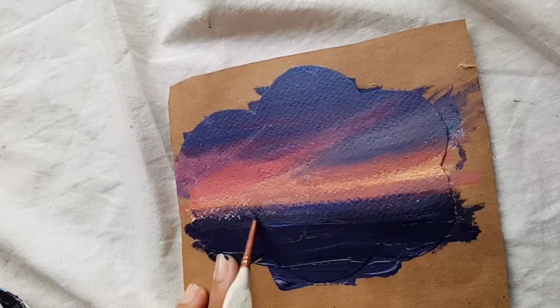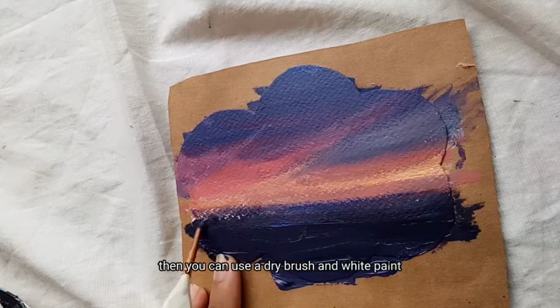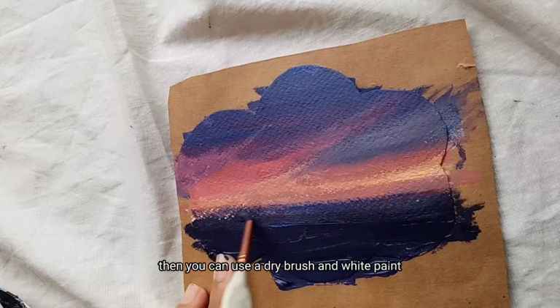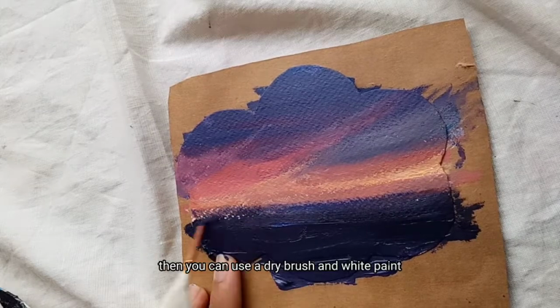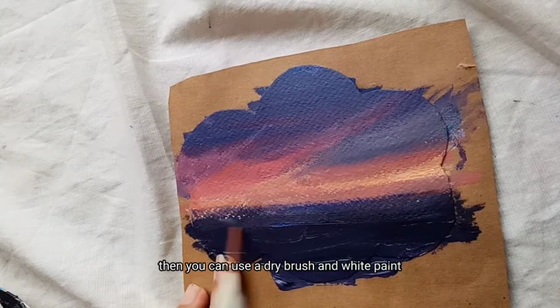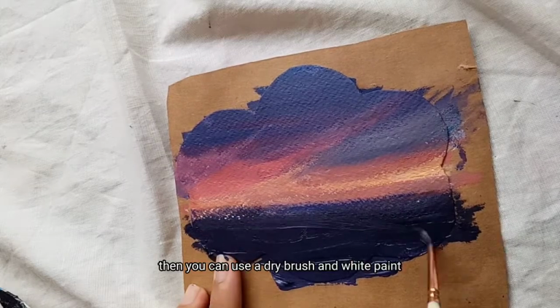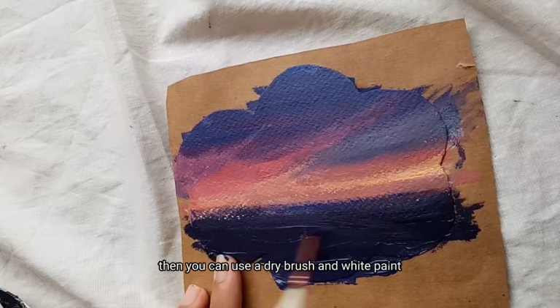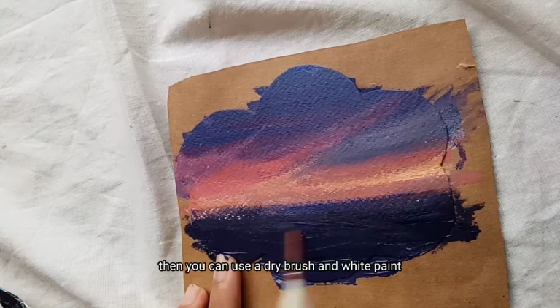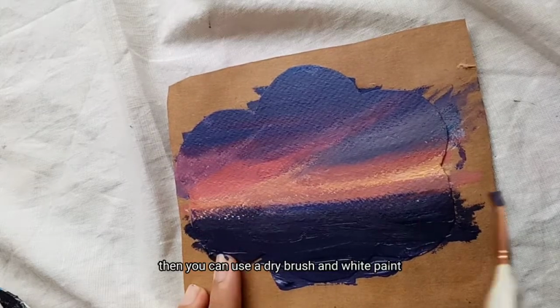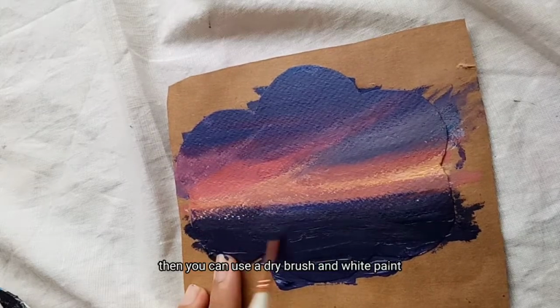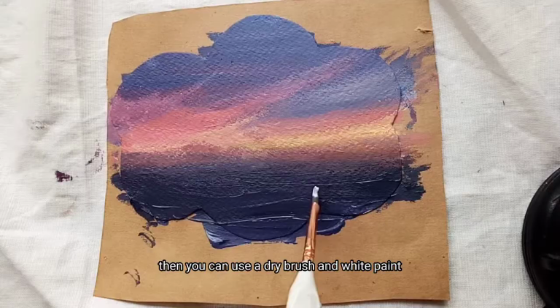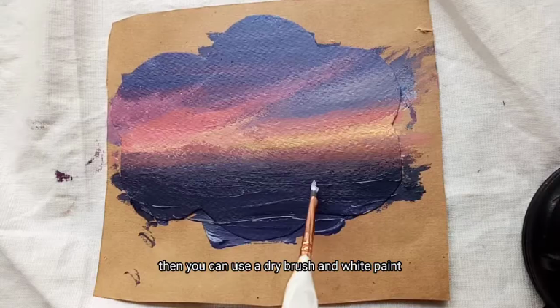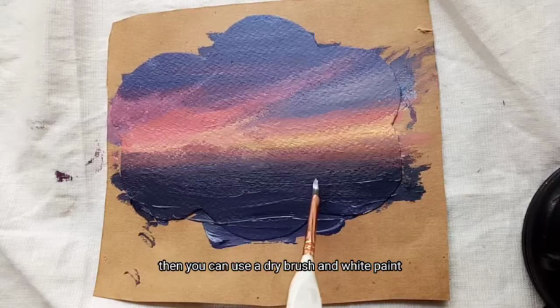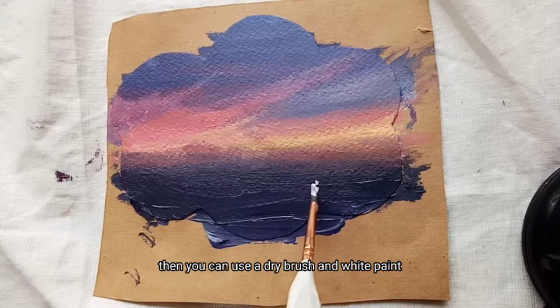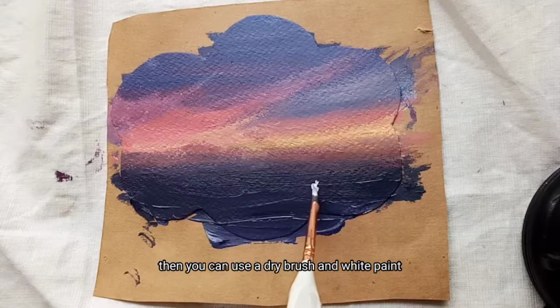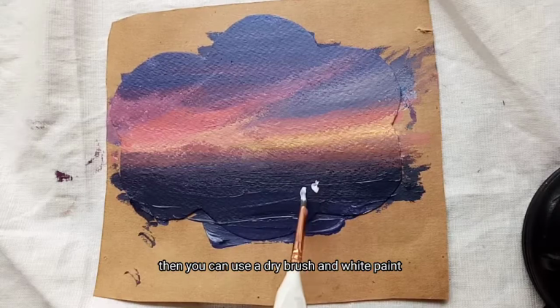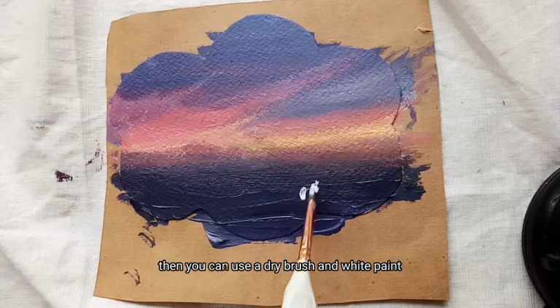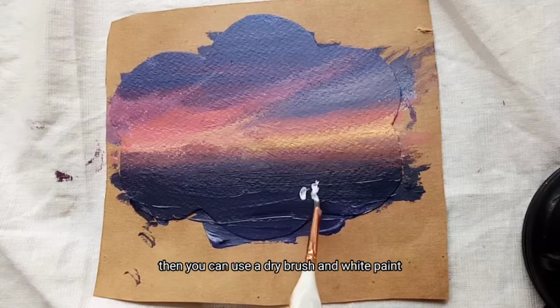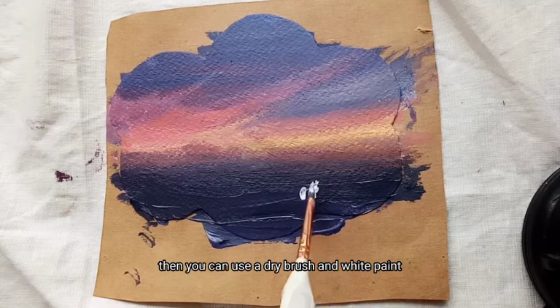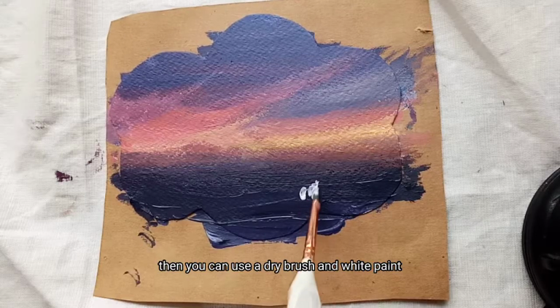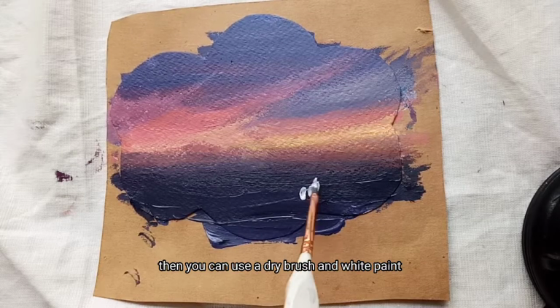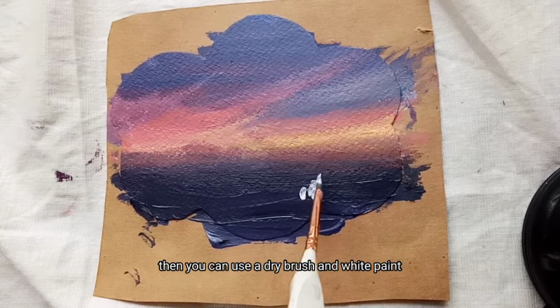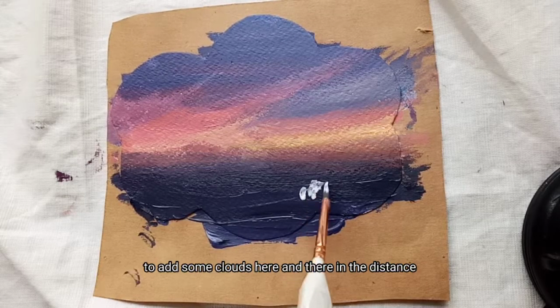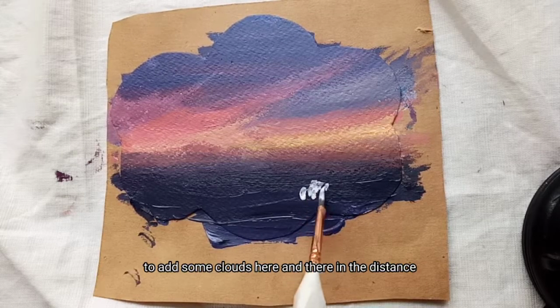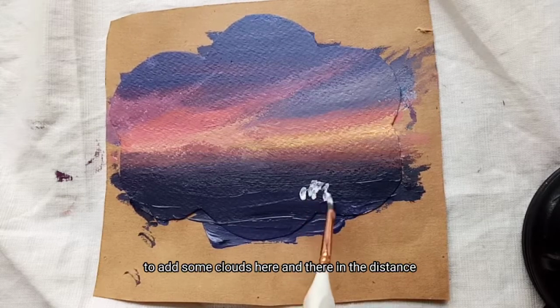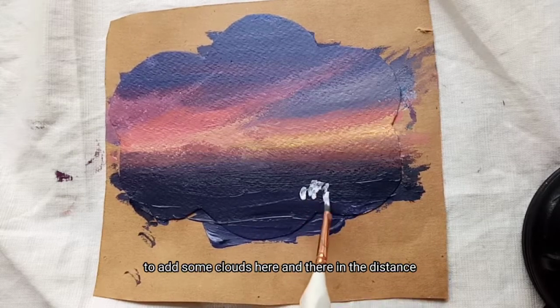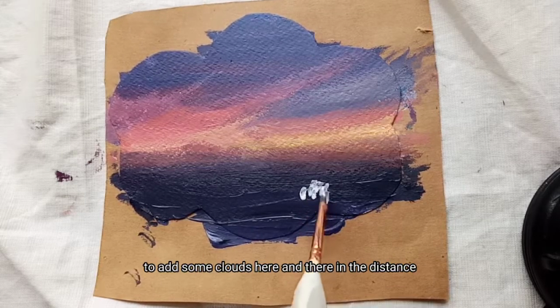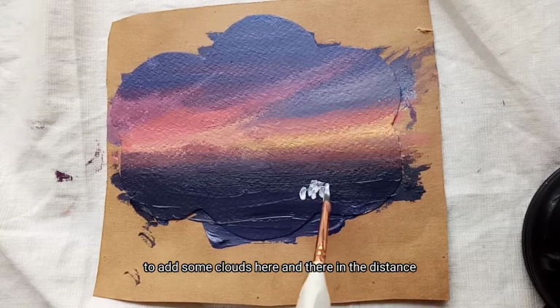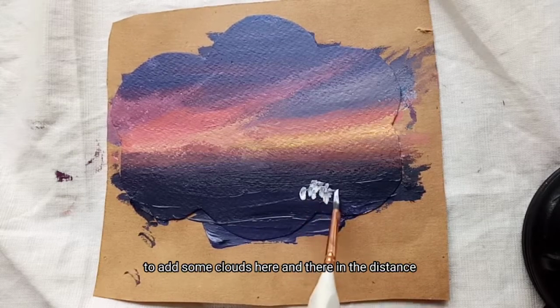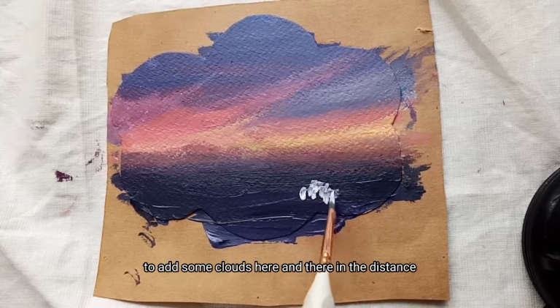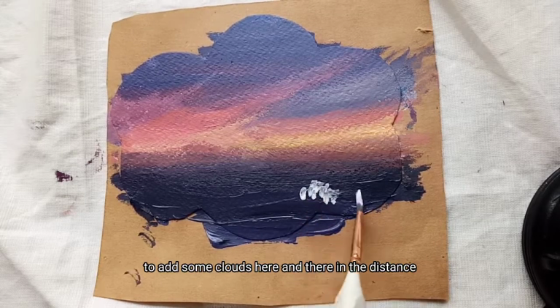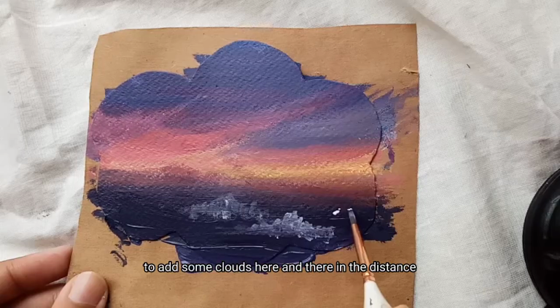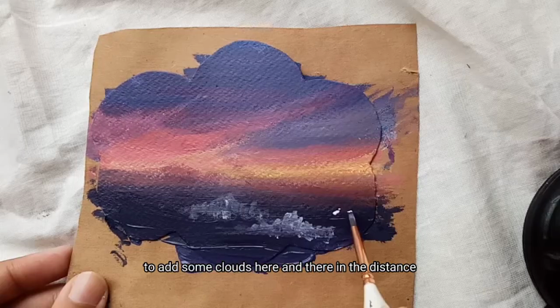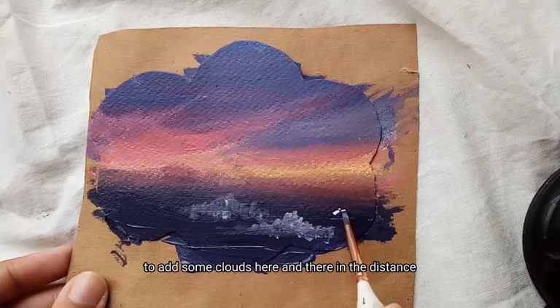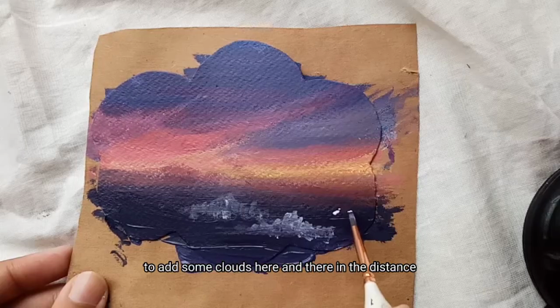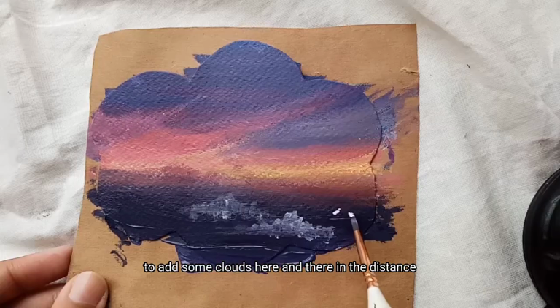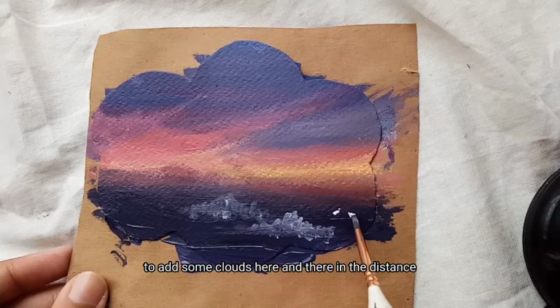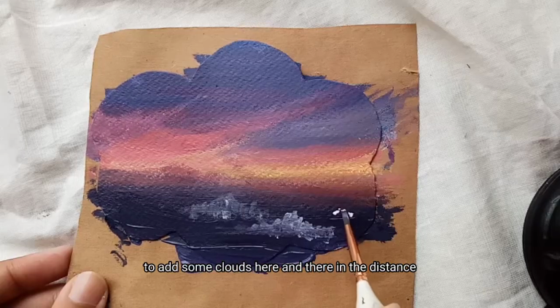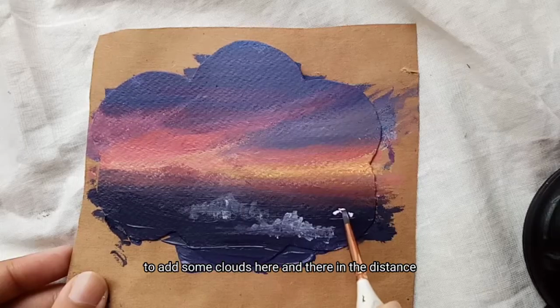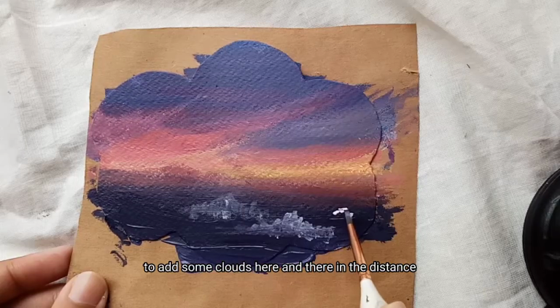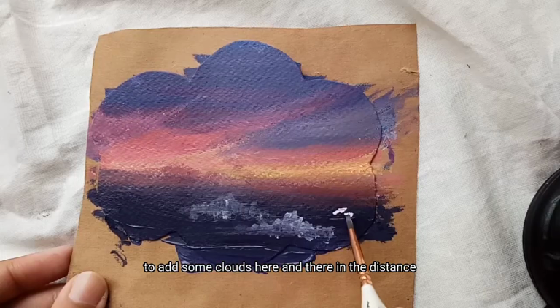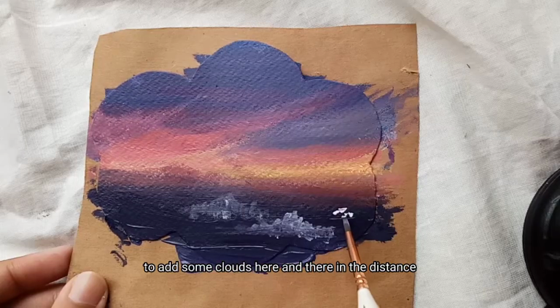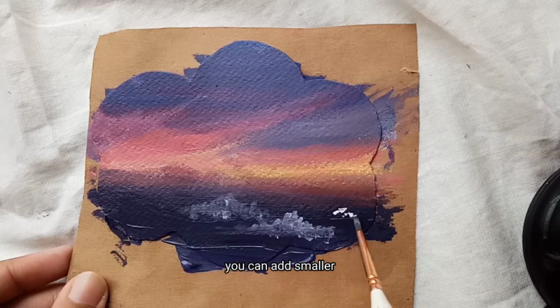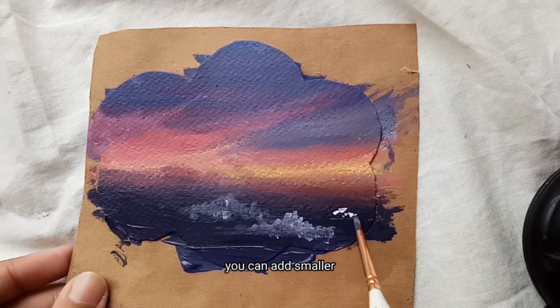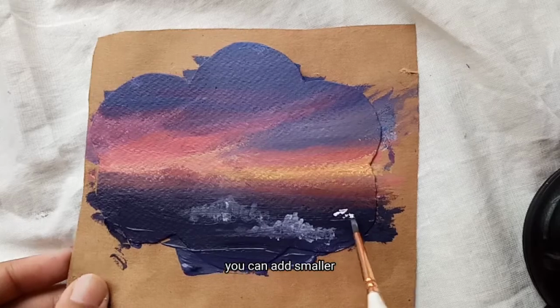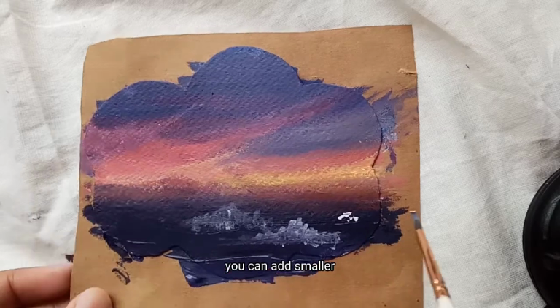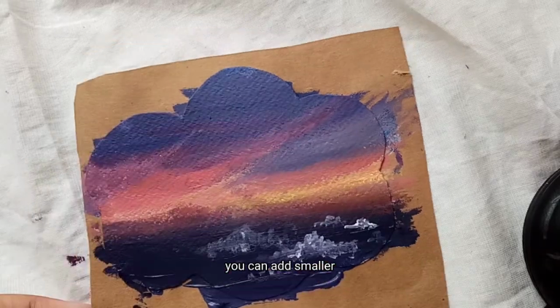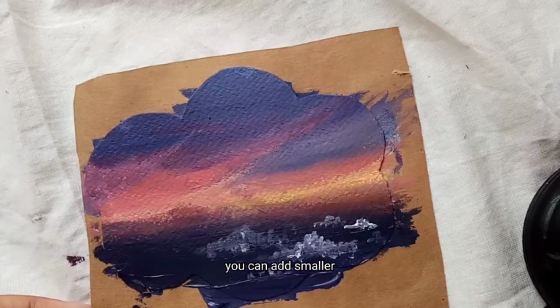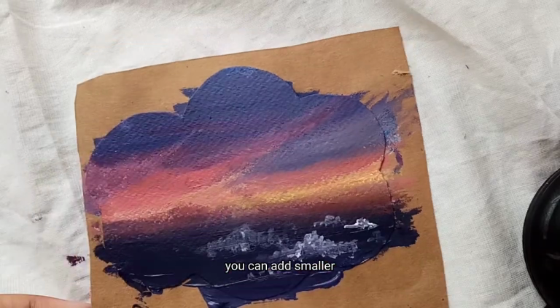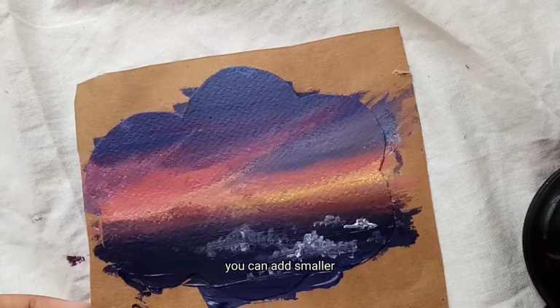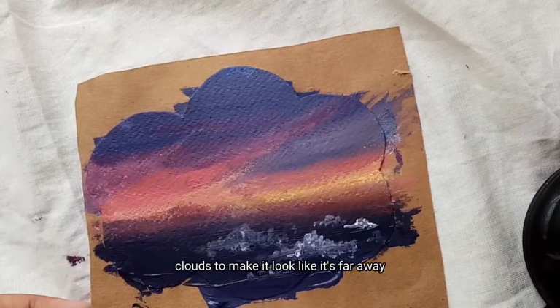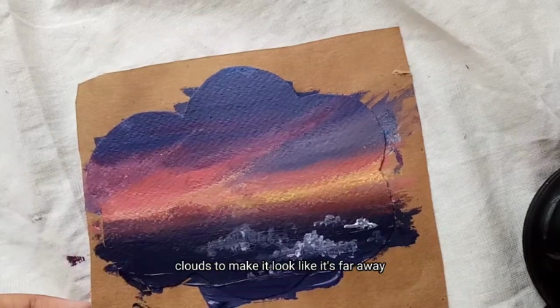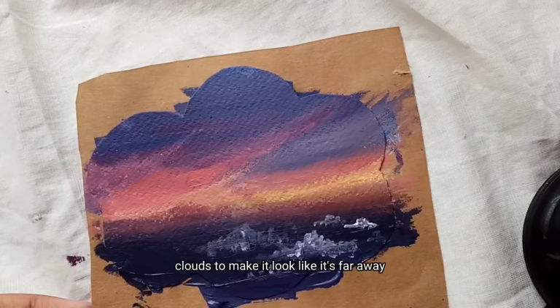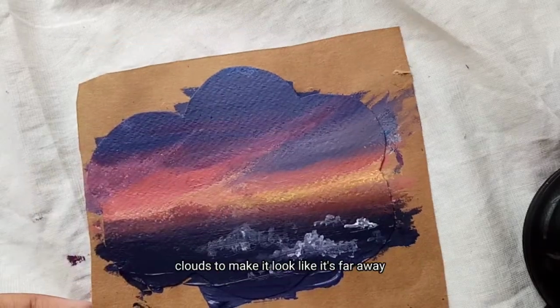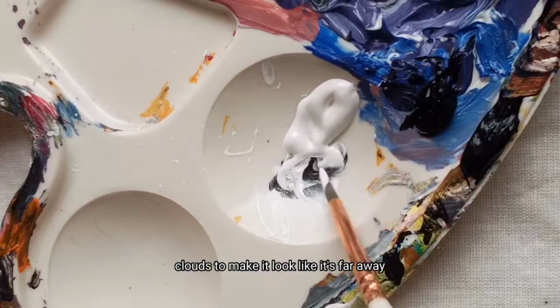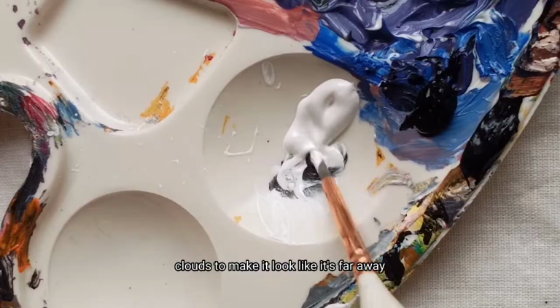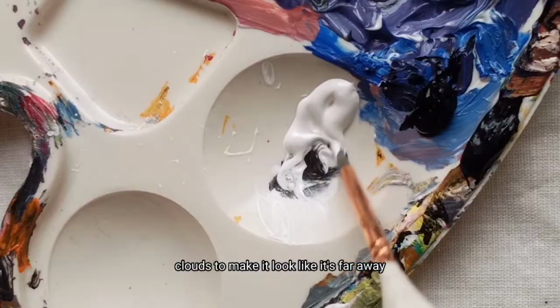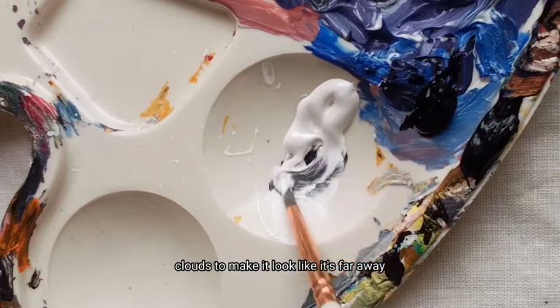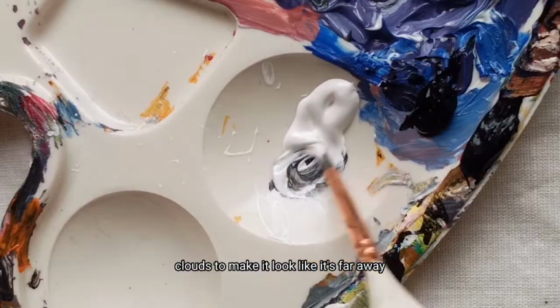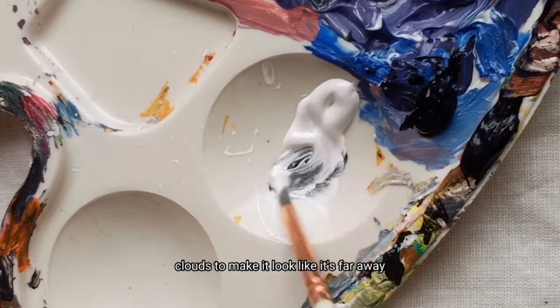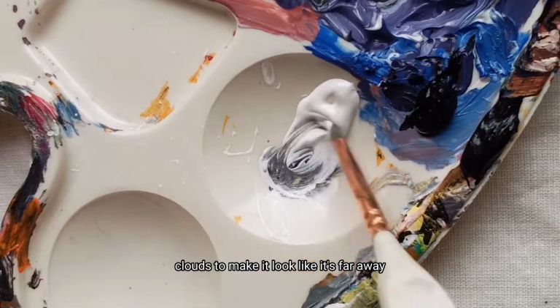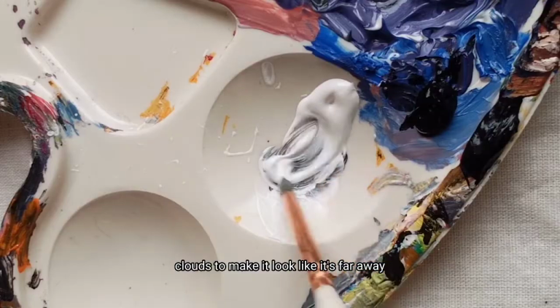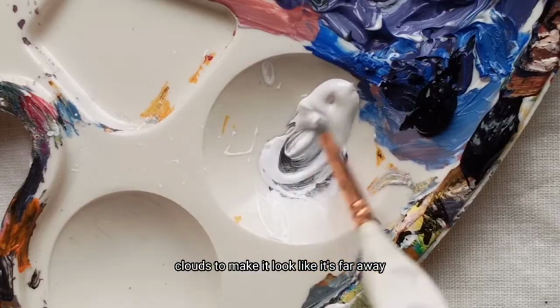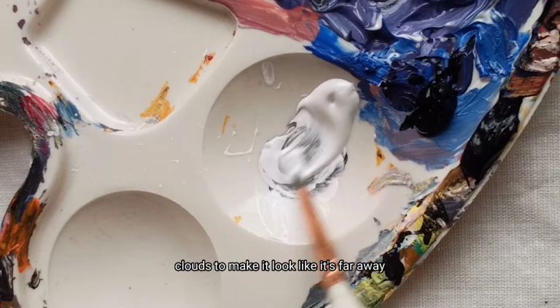Then you can use a dry brush and white paint to add some clouds here and there in the distance. You can add smaller clouds to make it look like they're far away.